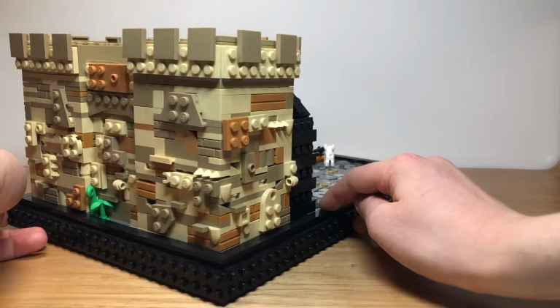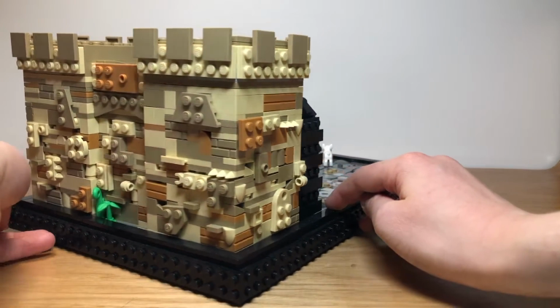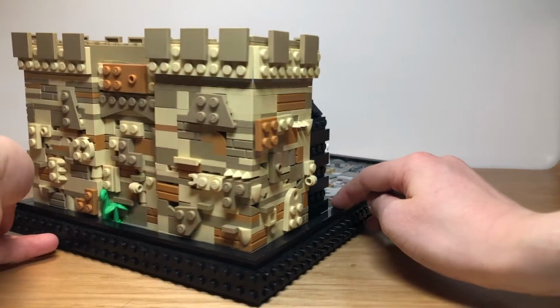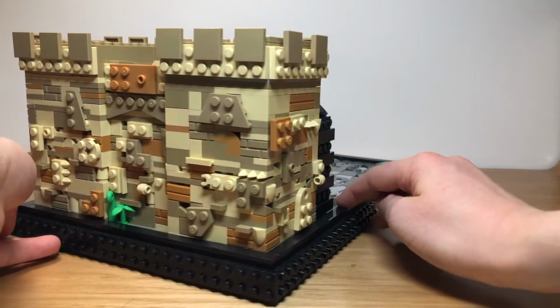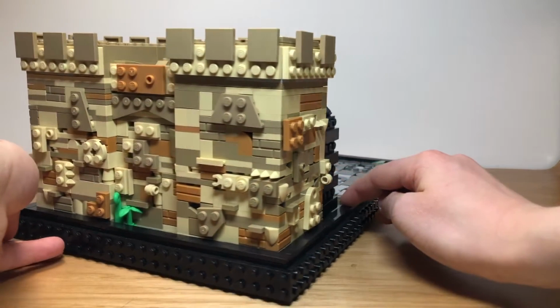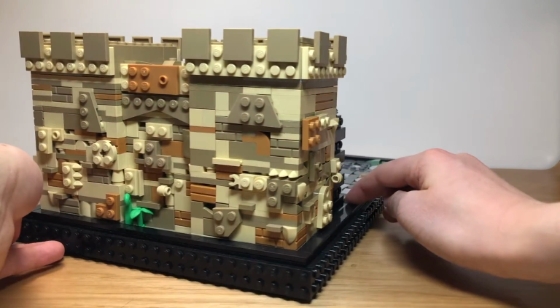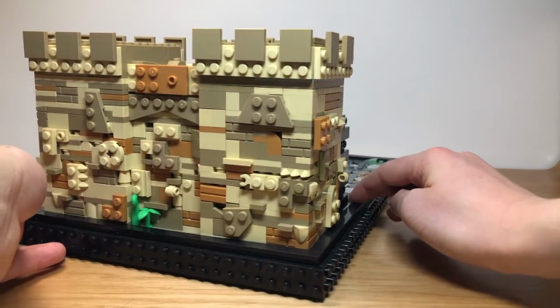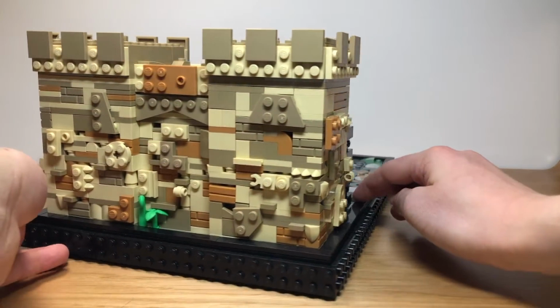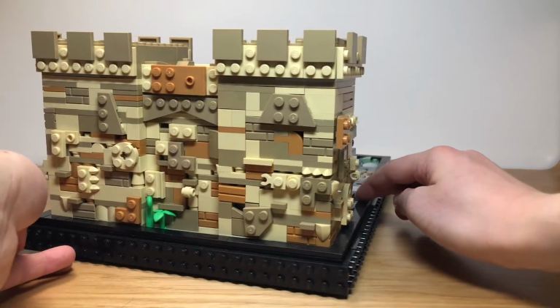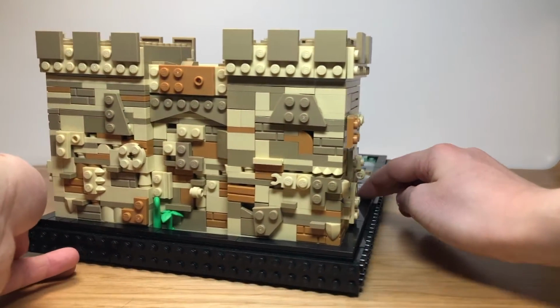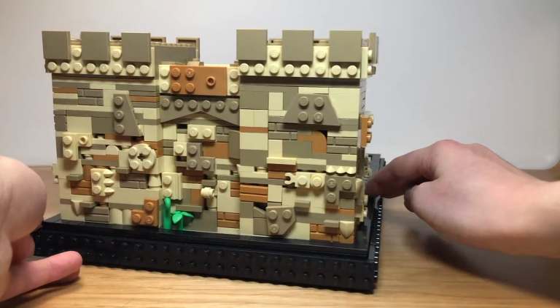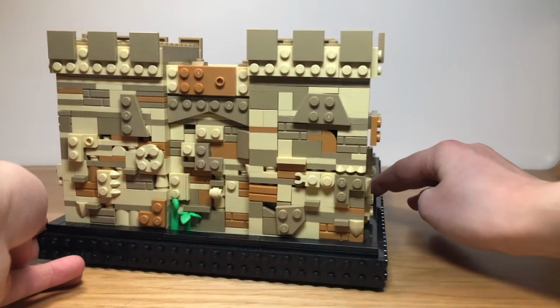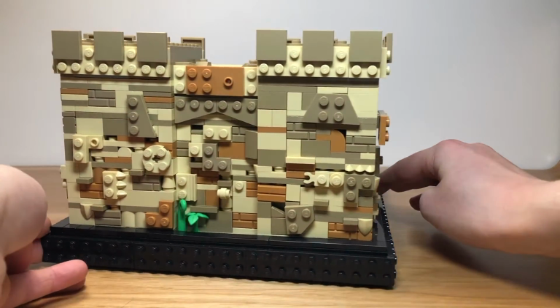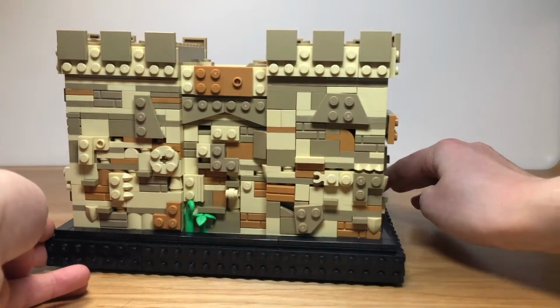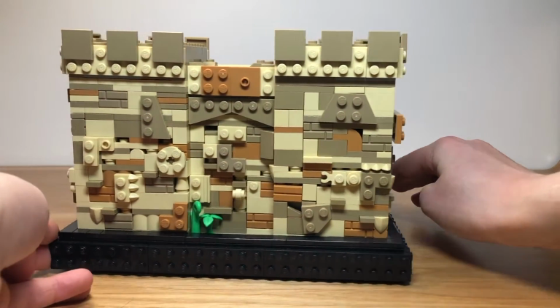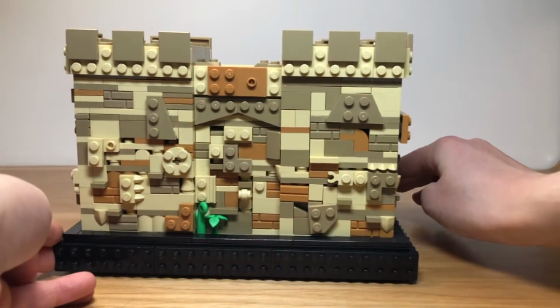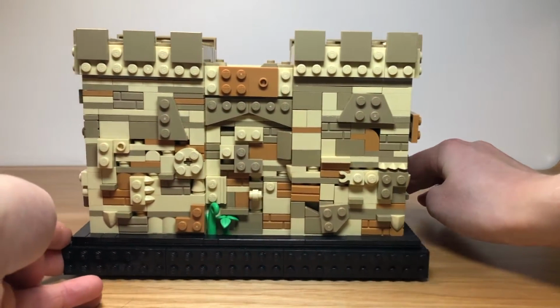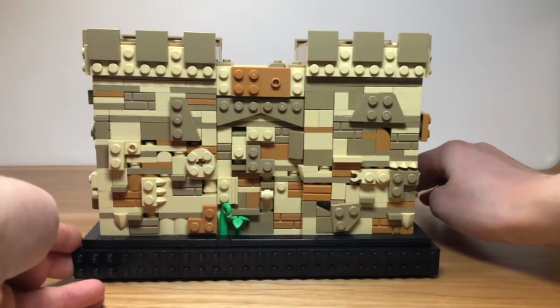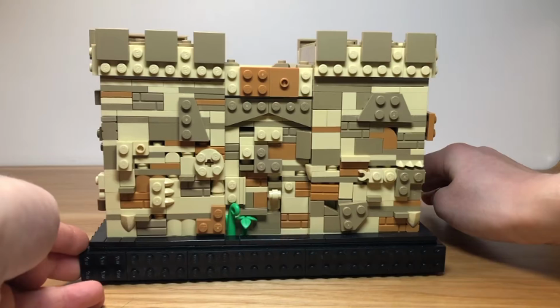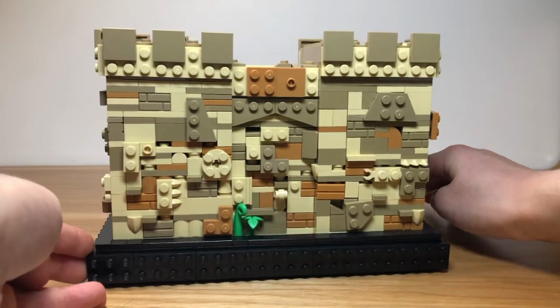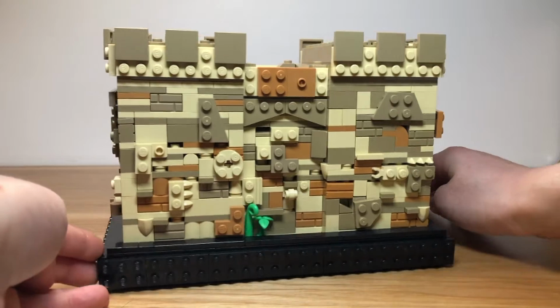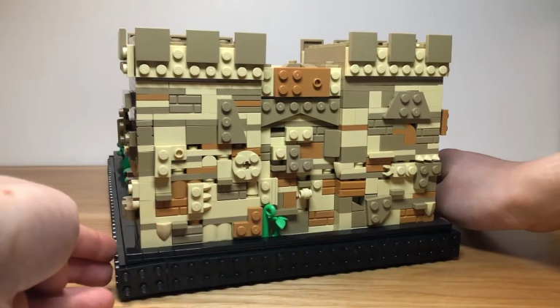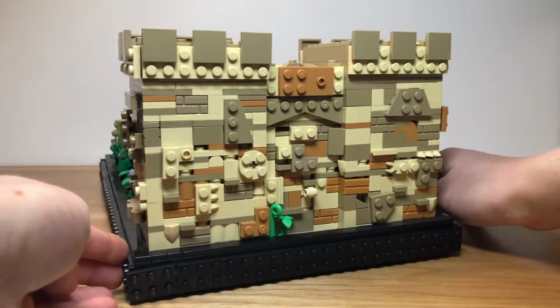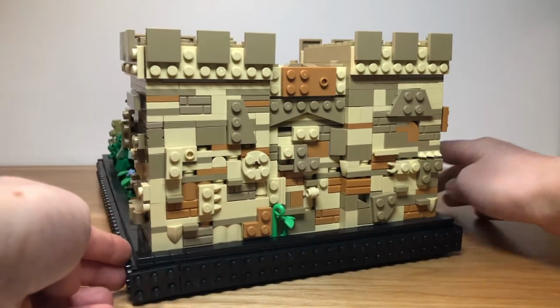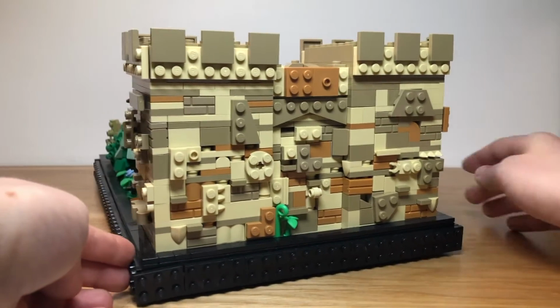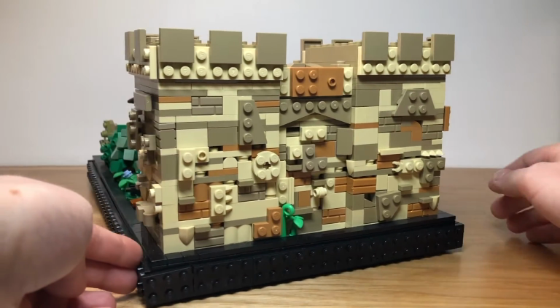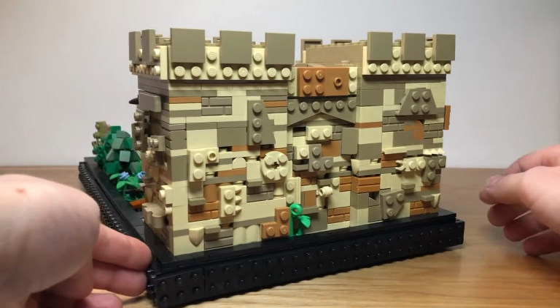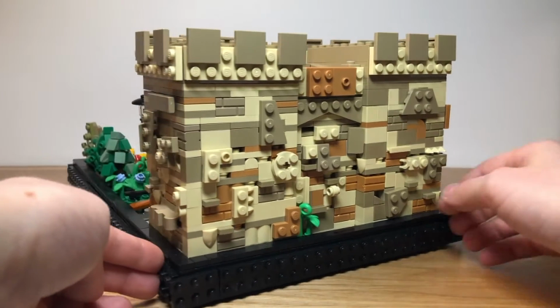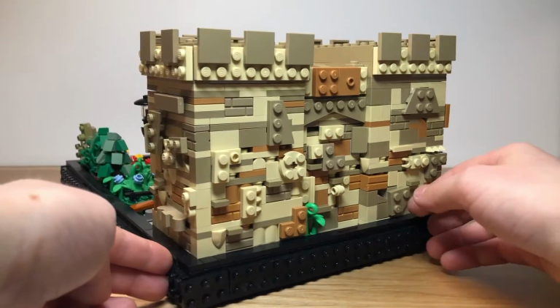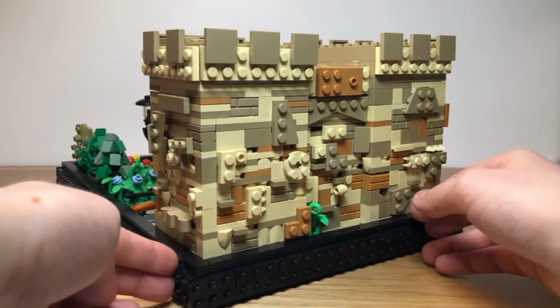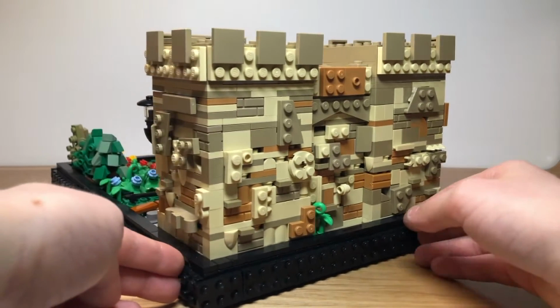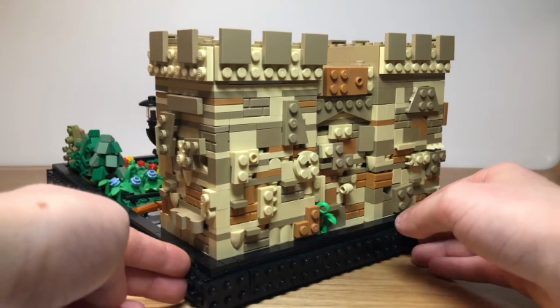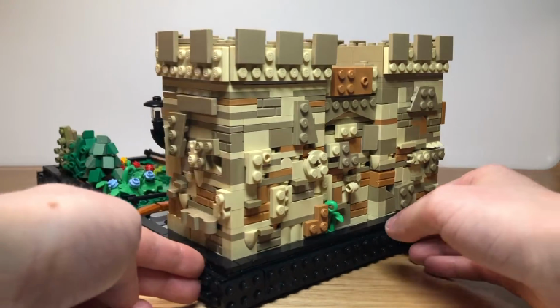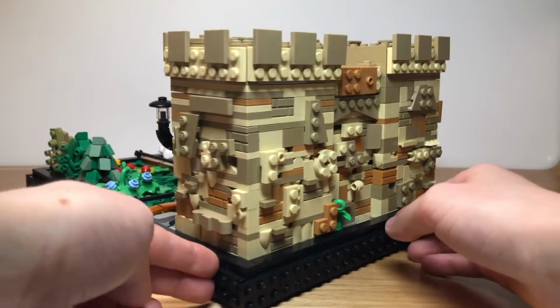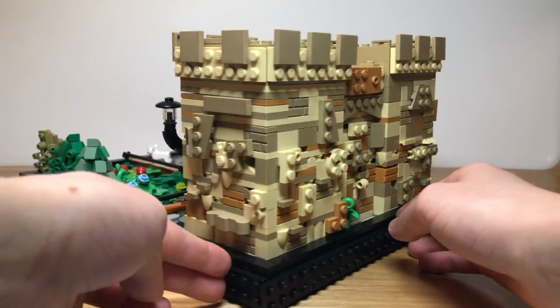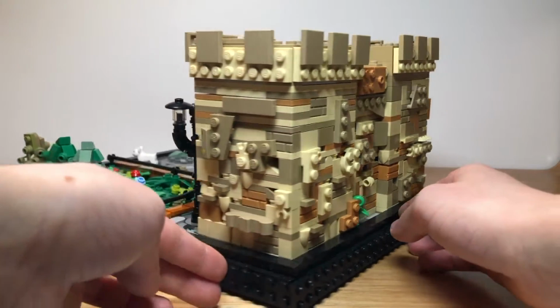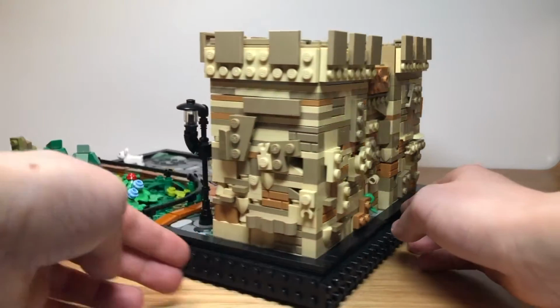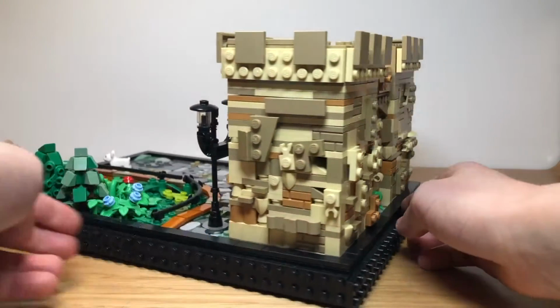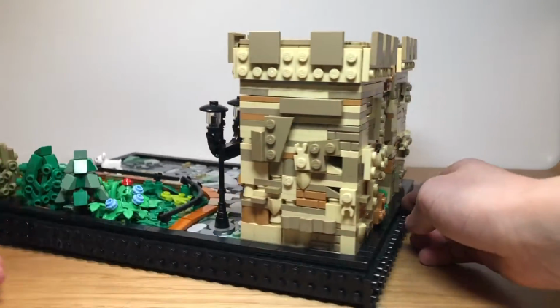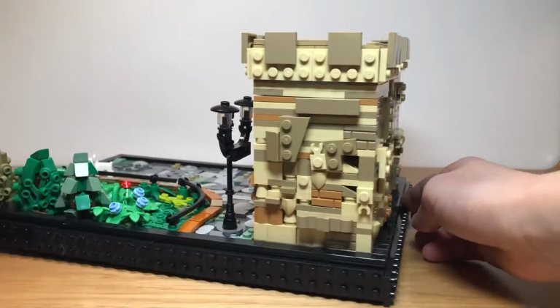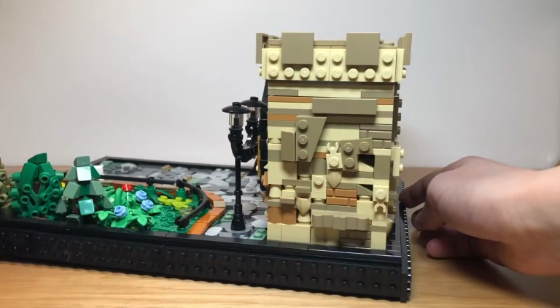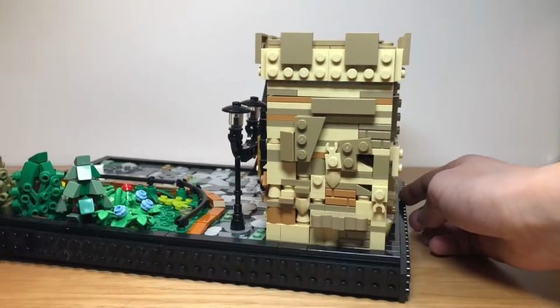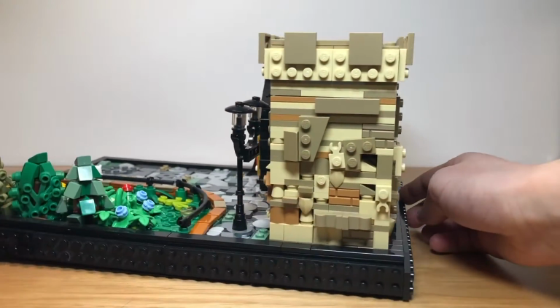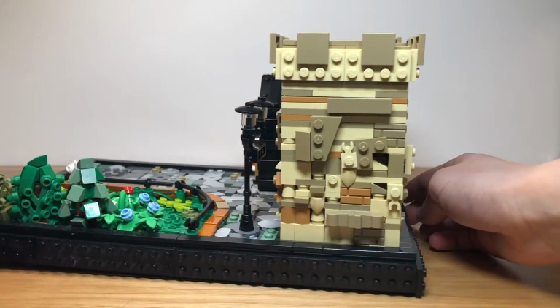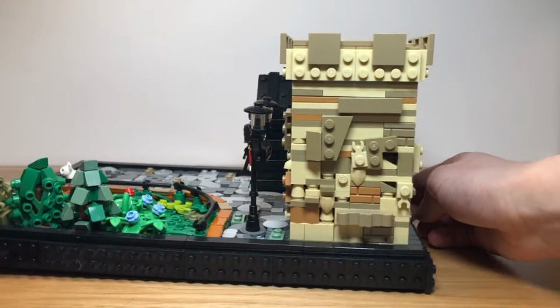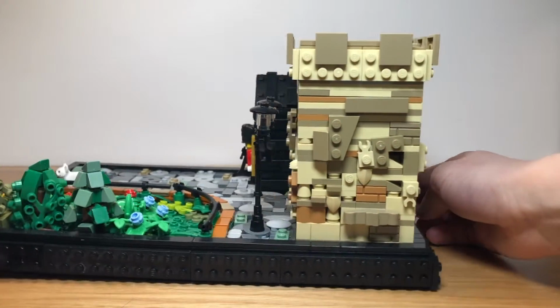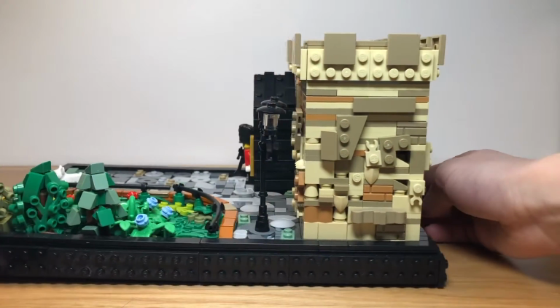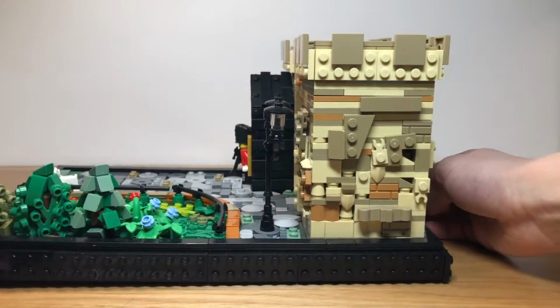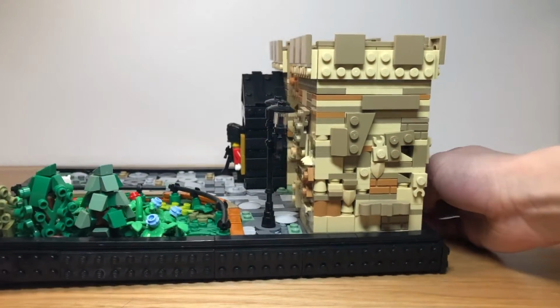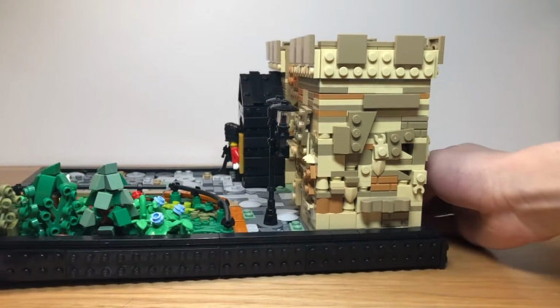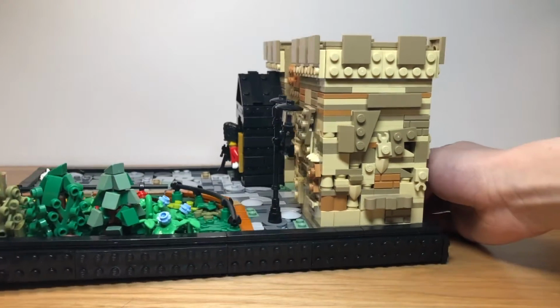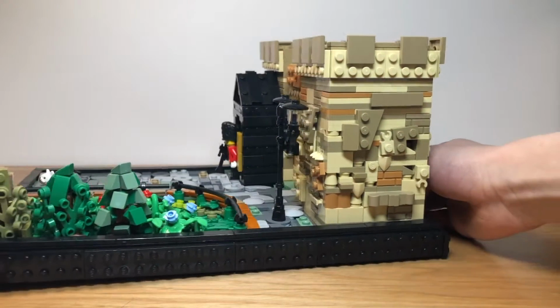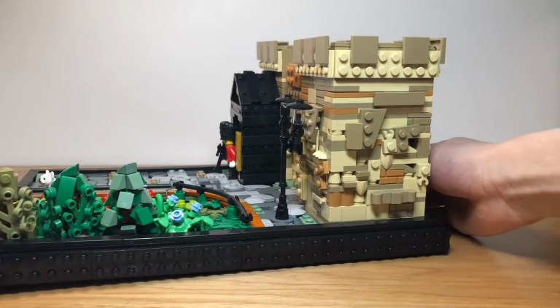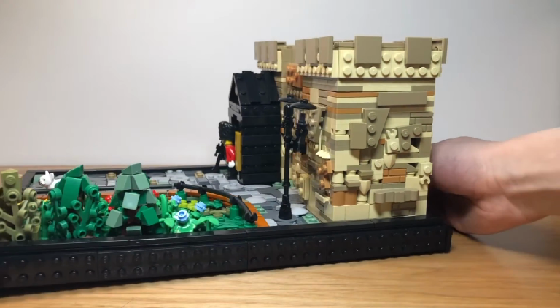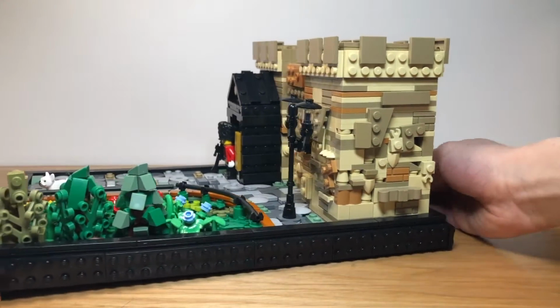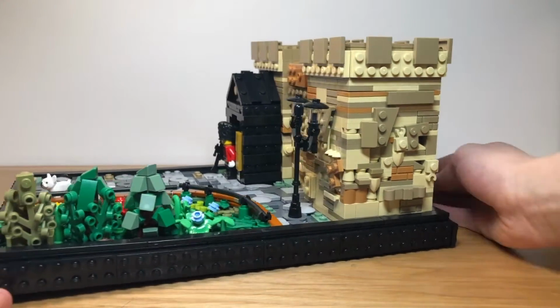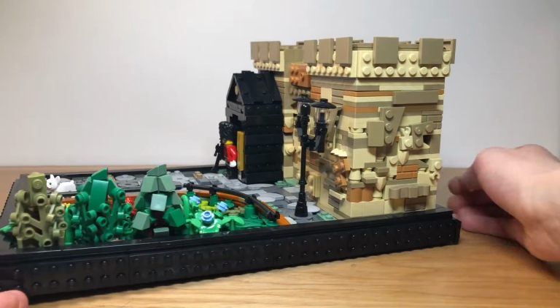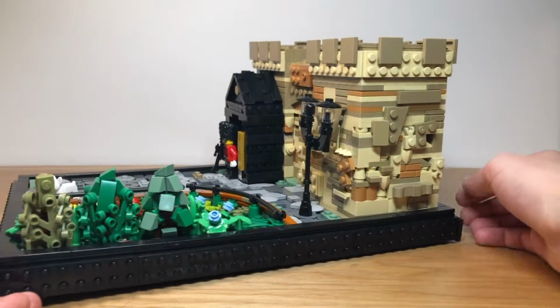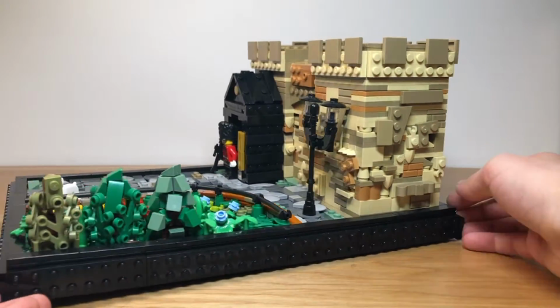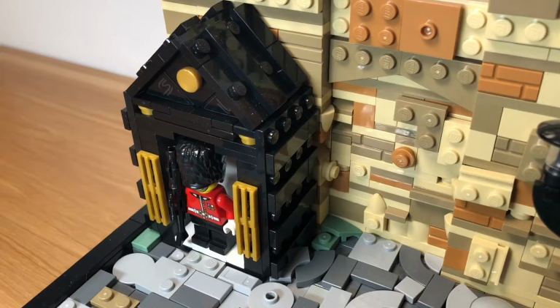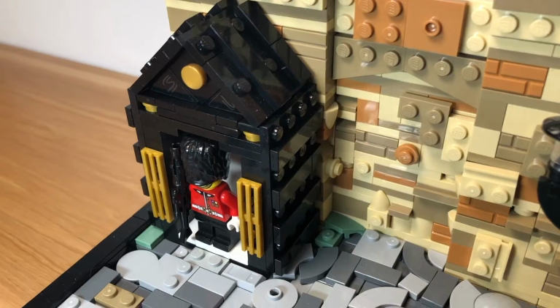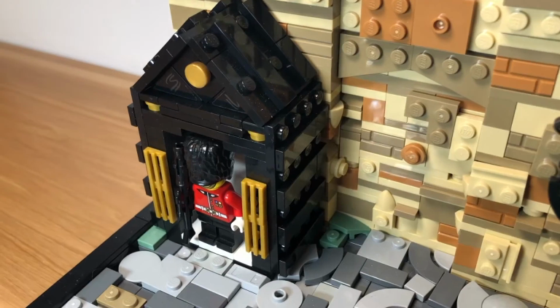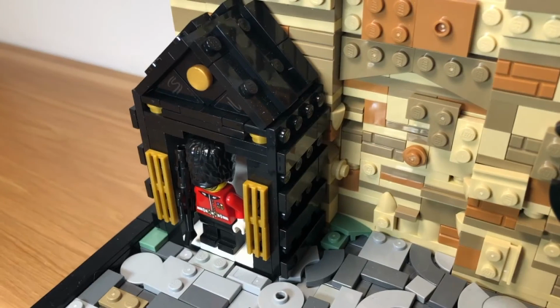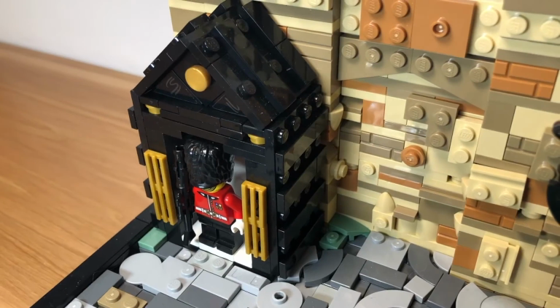We also used a SNOT building technique for a large portion of the castle, and we are very happy with how it turned out.